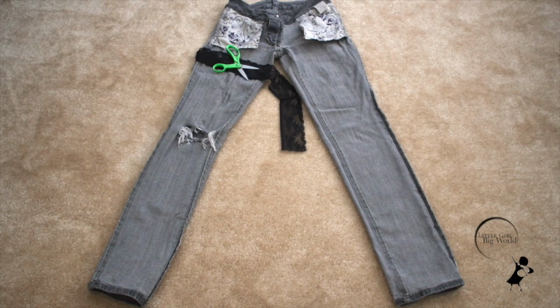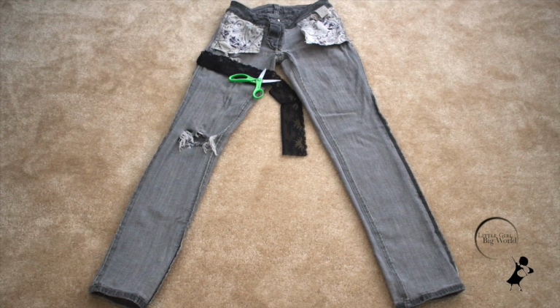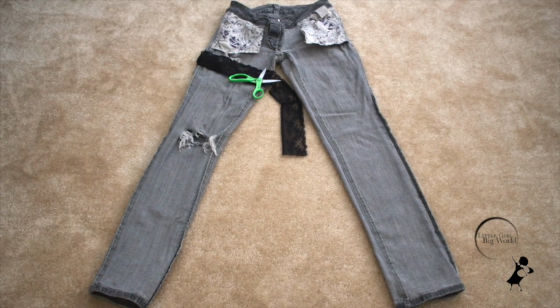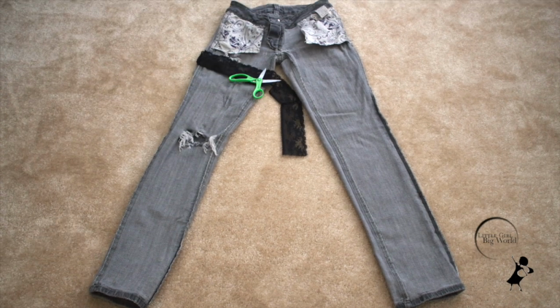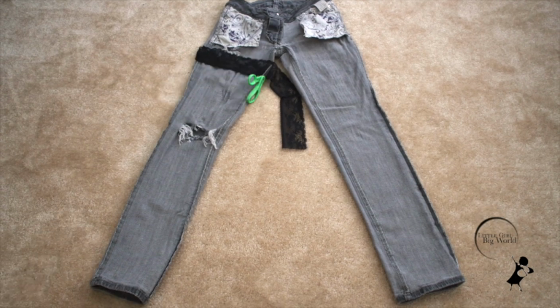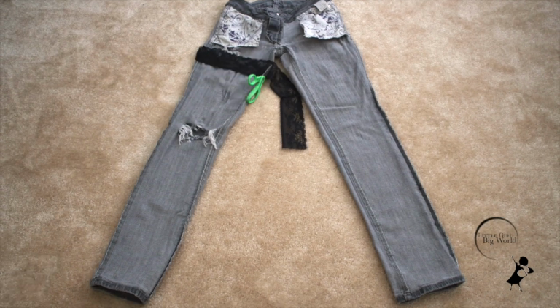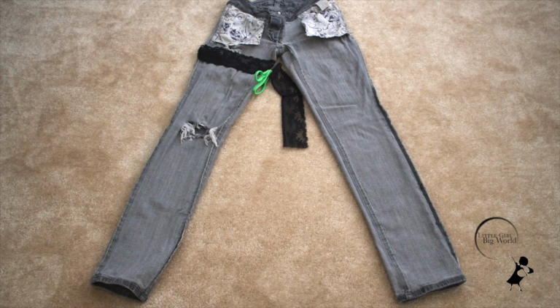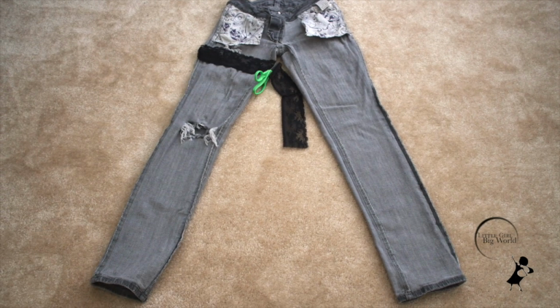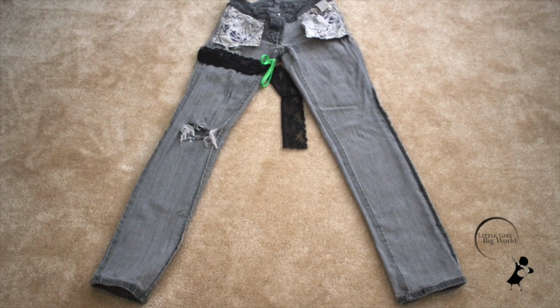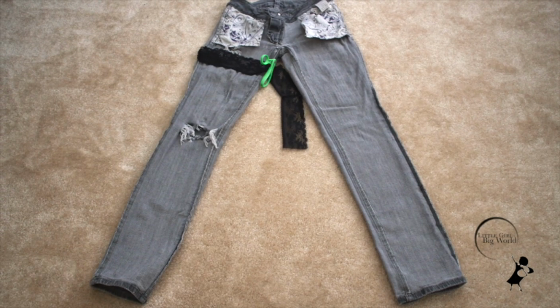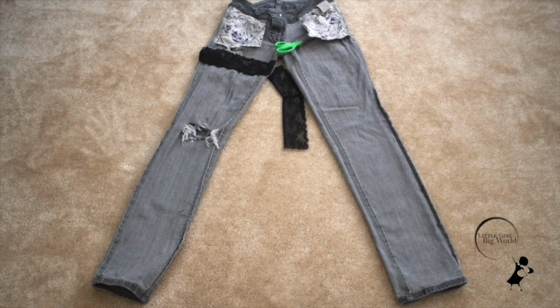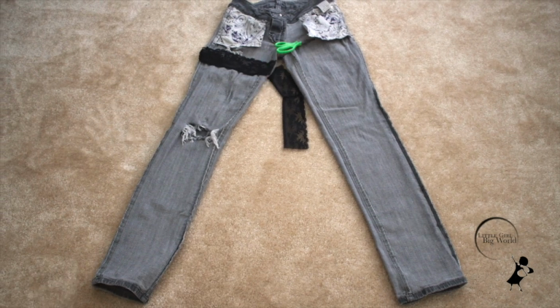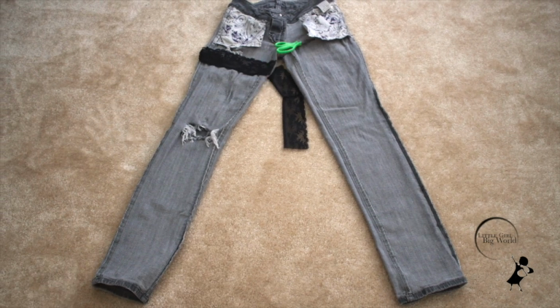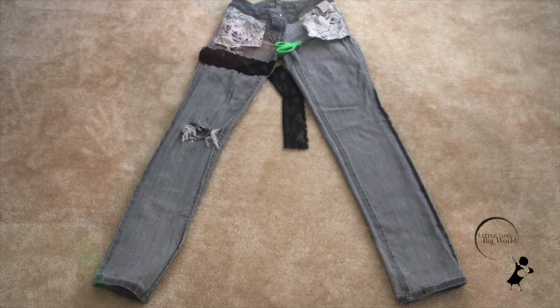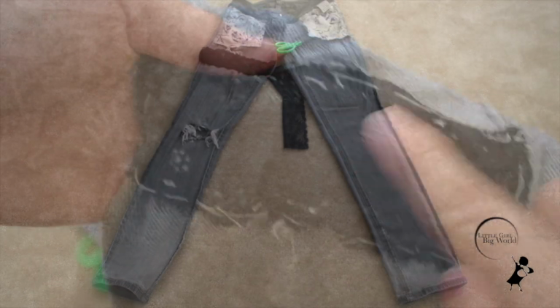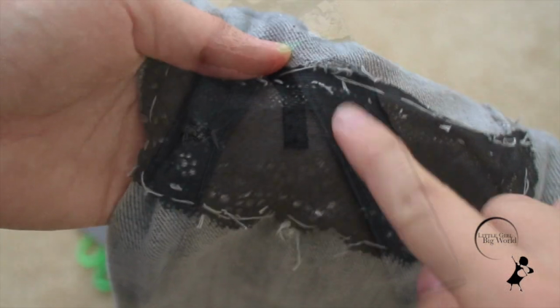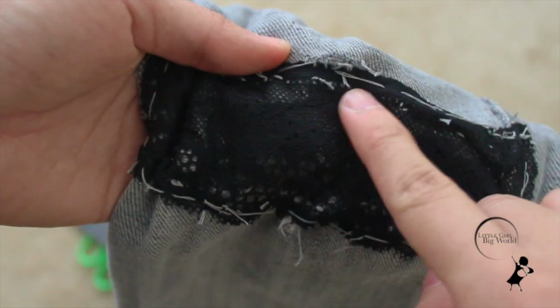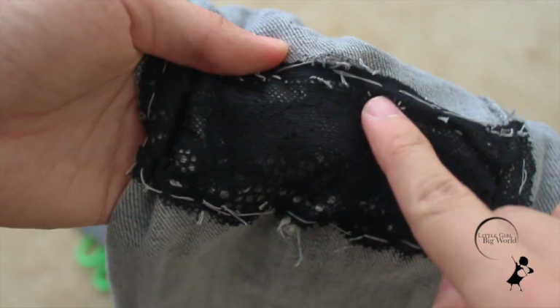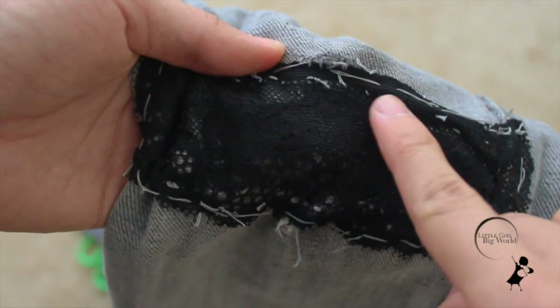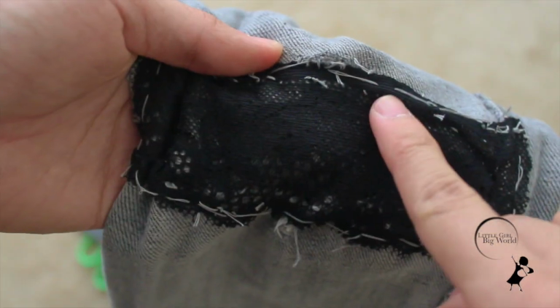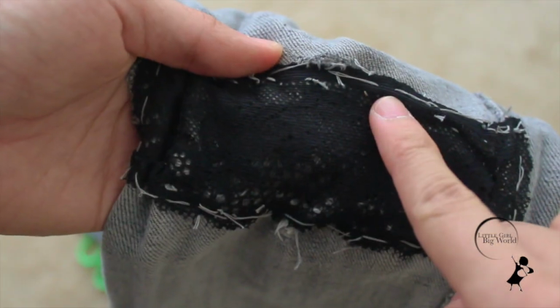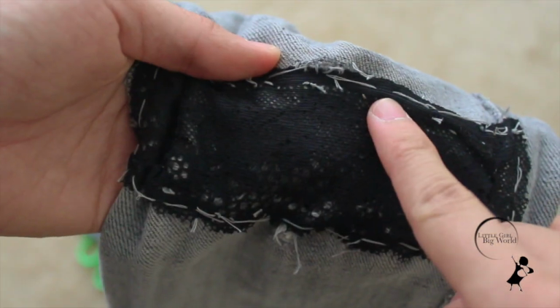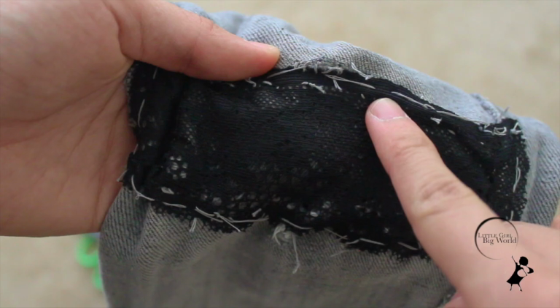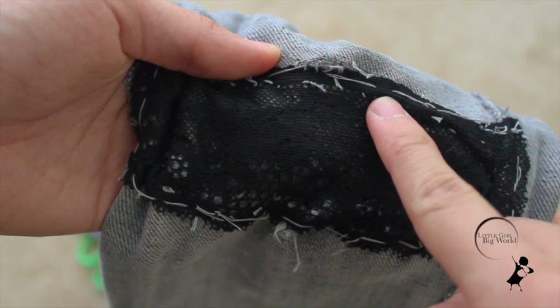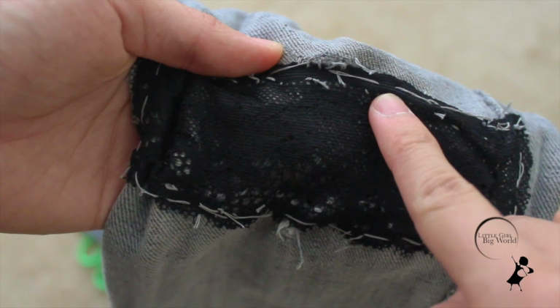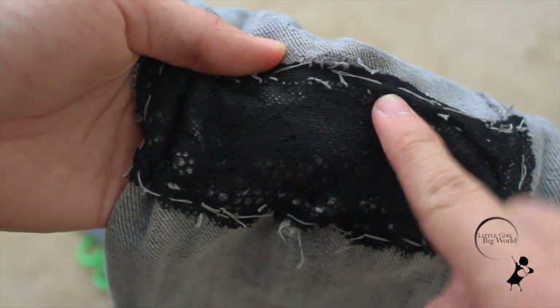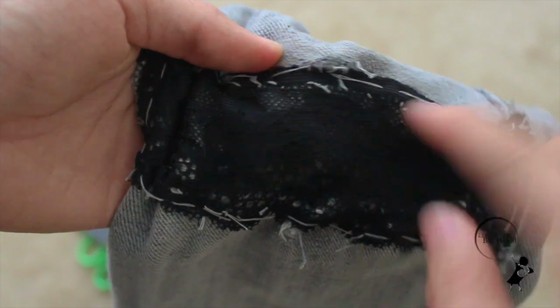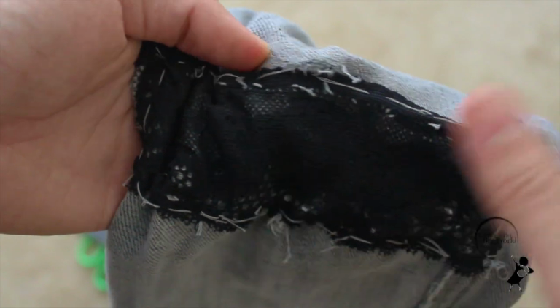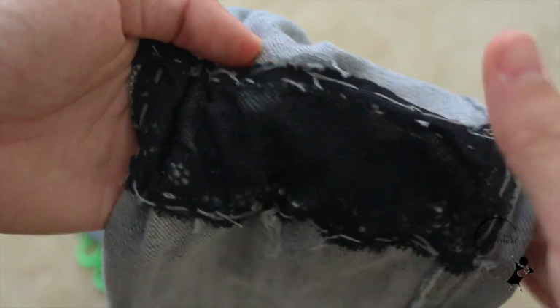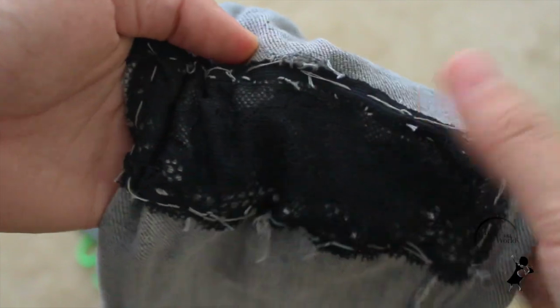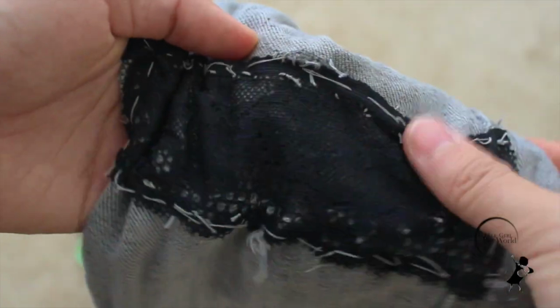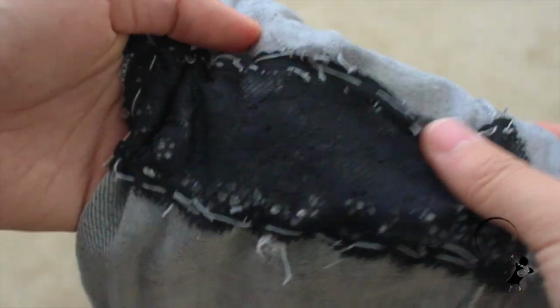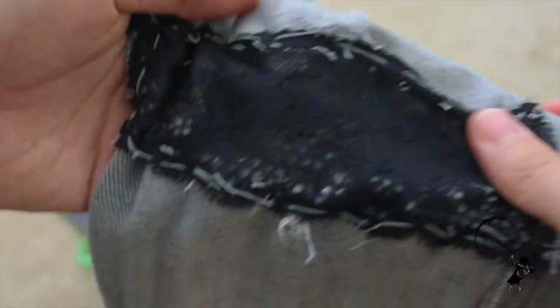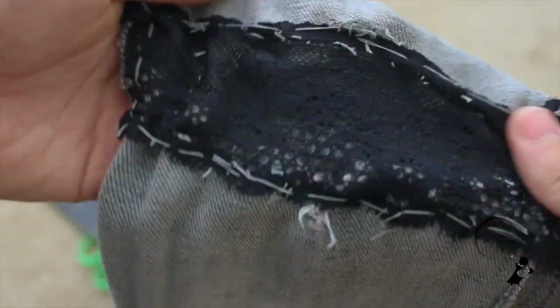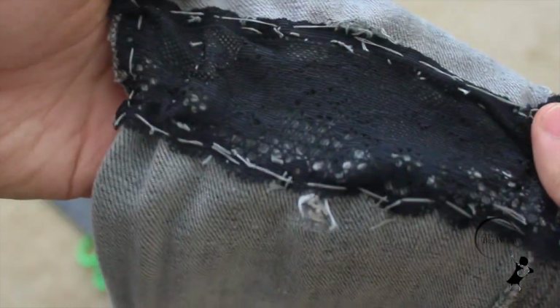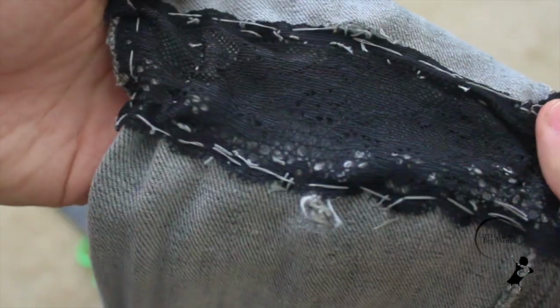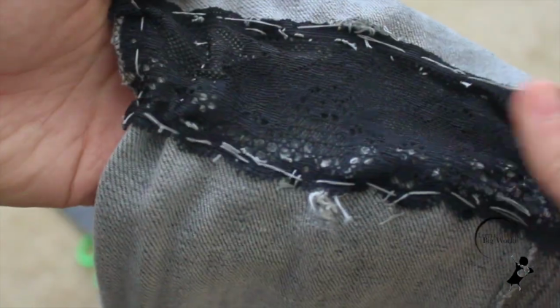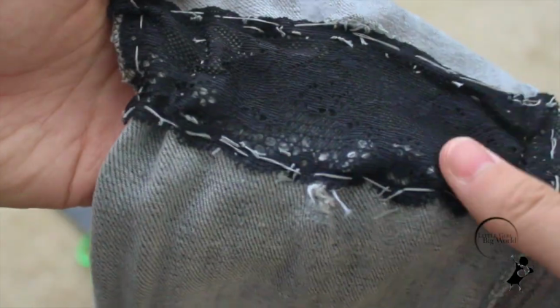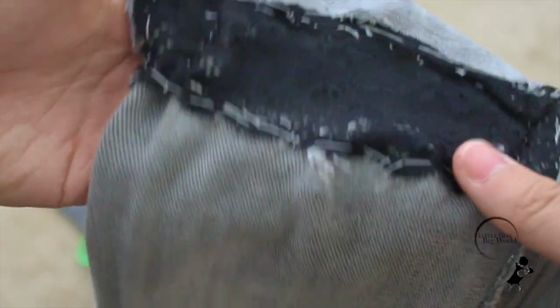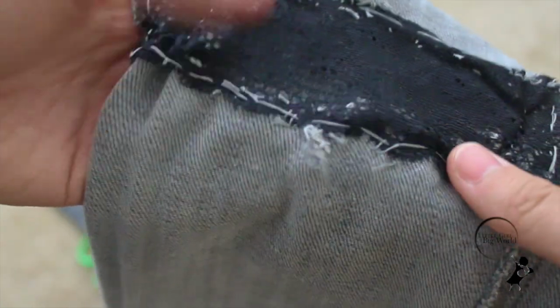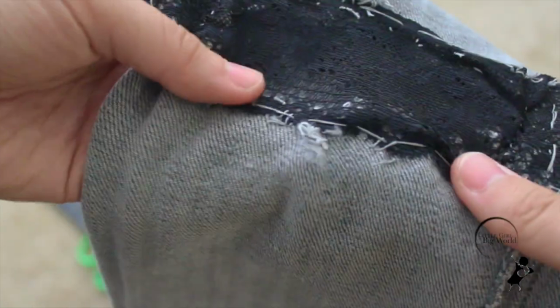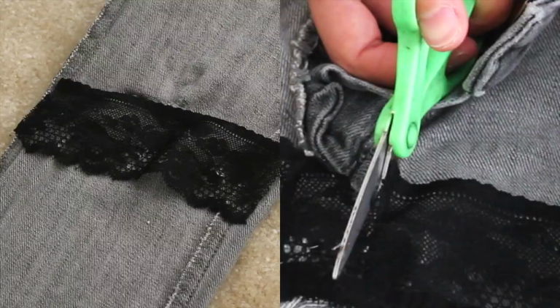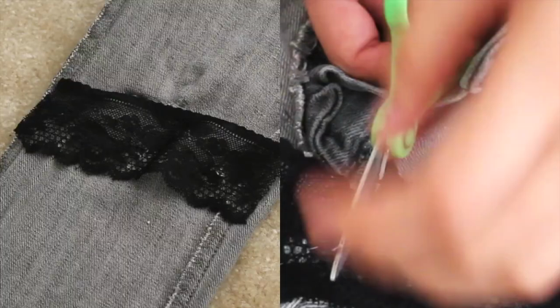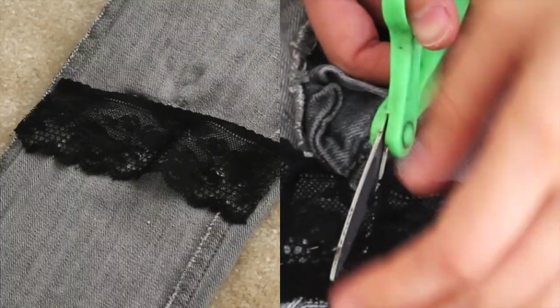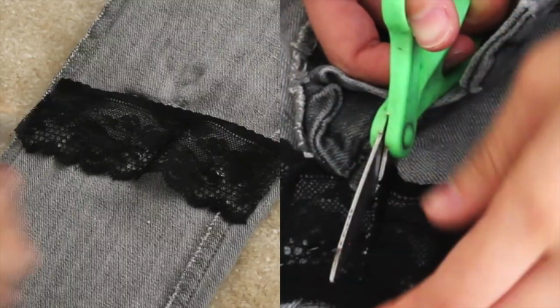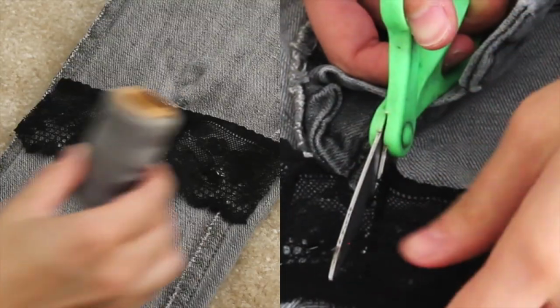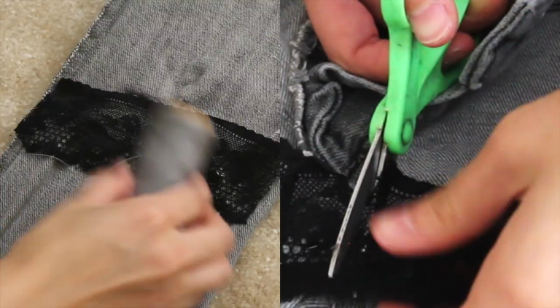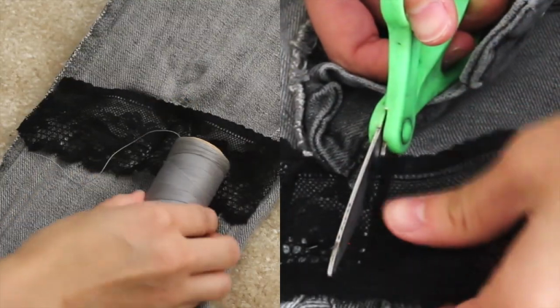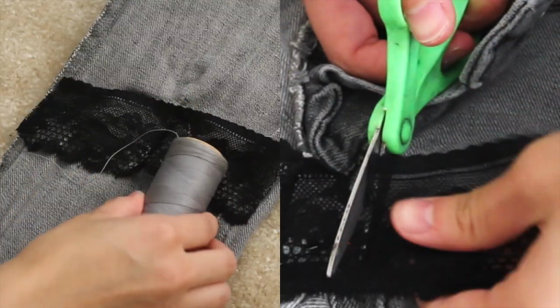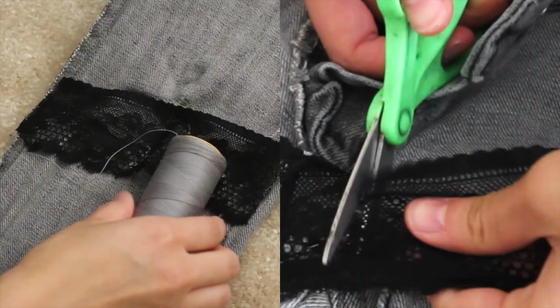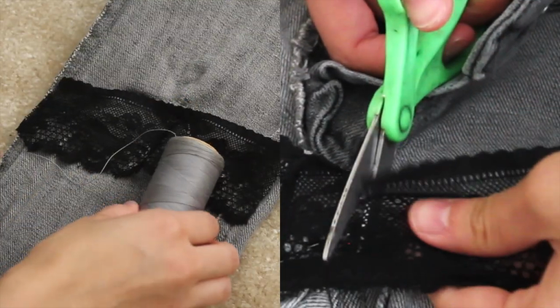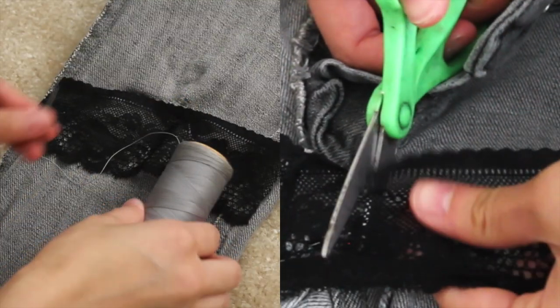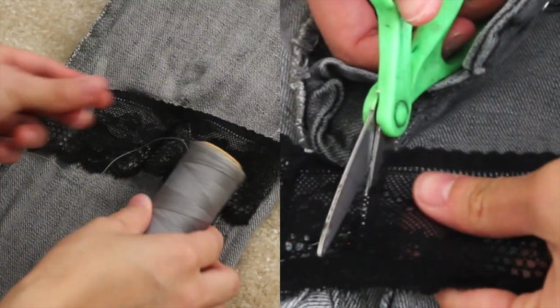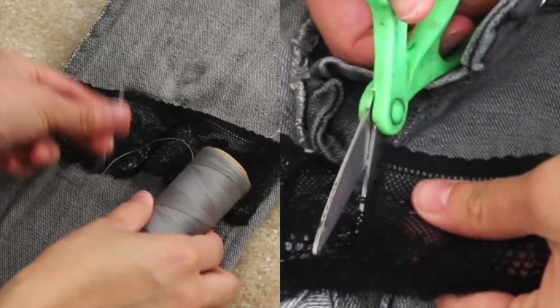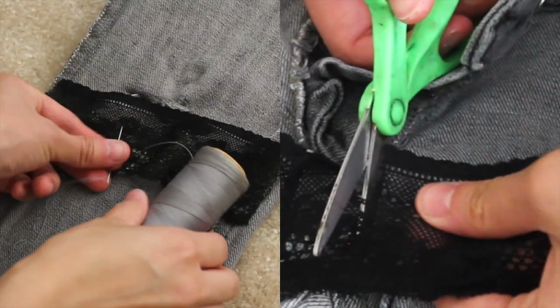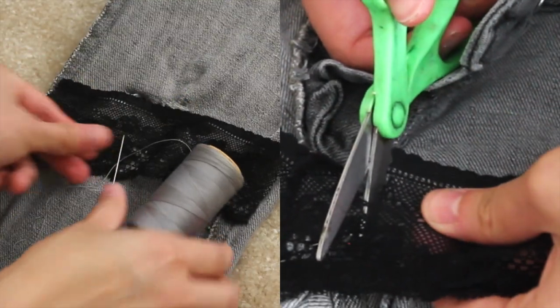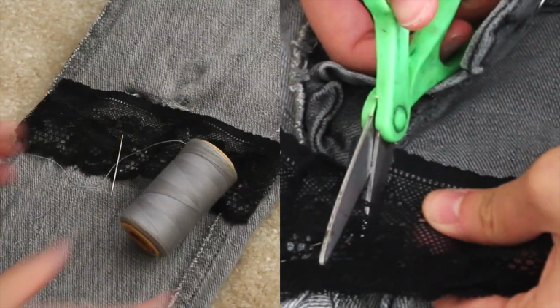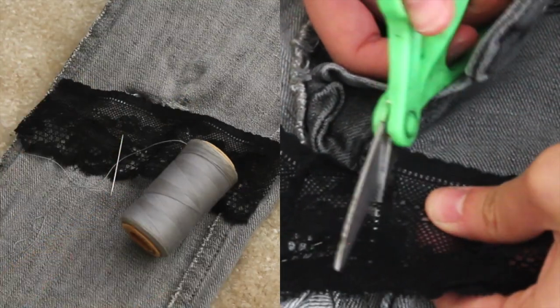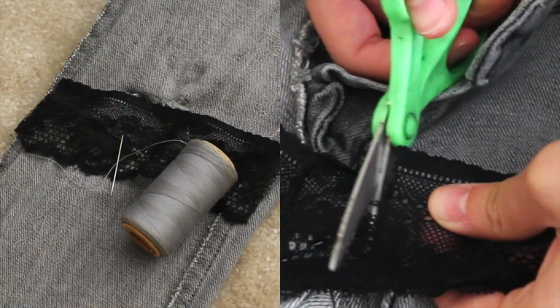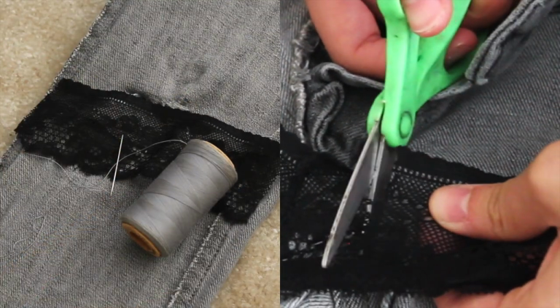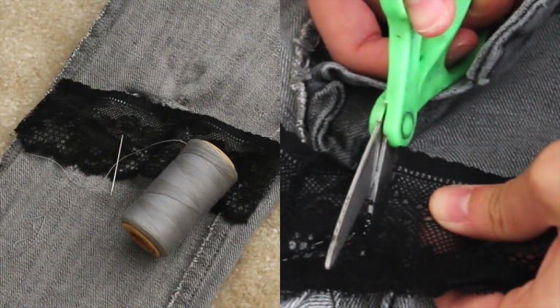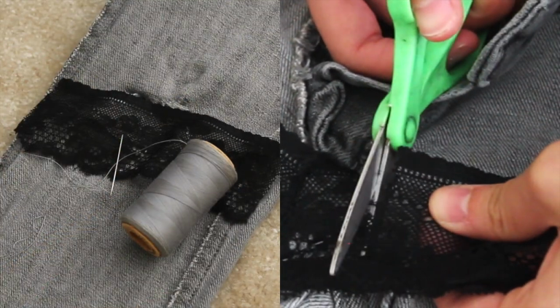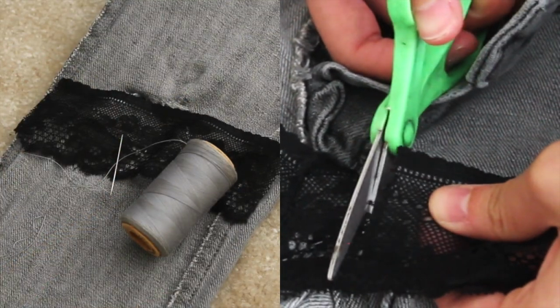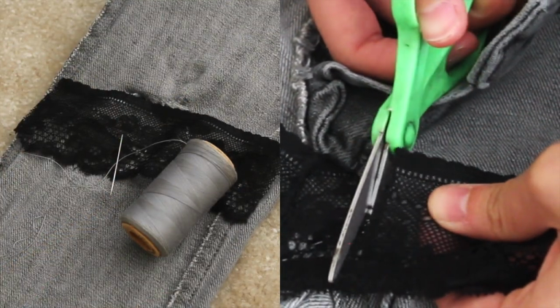Cut off the extra fabric. You'll be sewing each side horizontally and vertically. Make sure you have a needle, scissors, and similar colored thread.